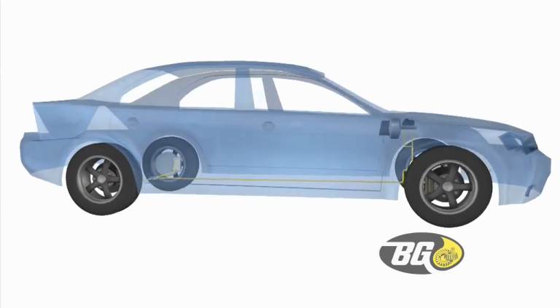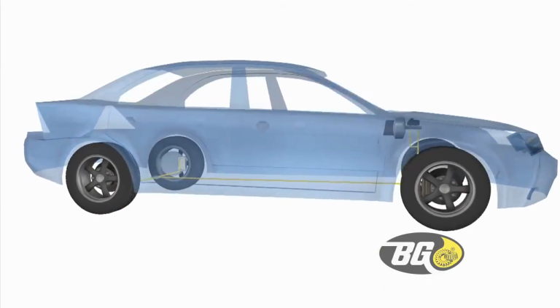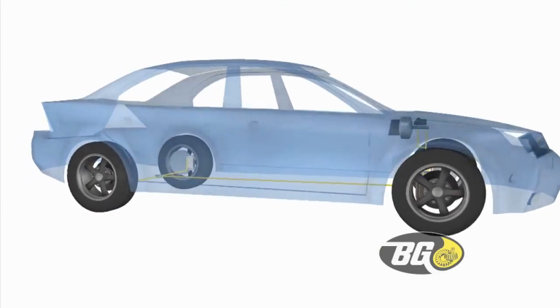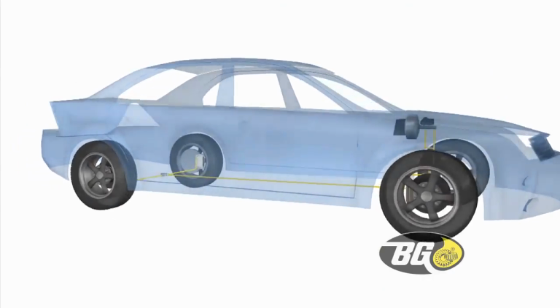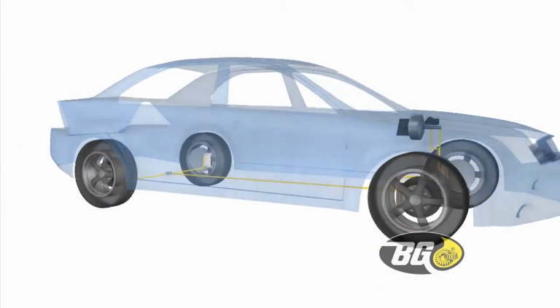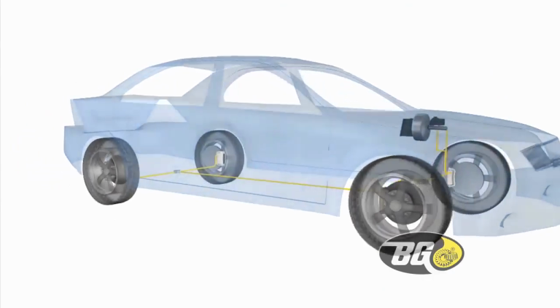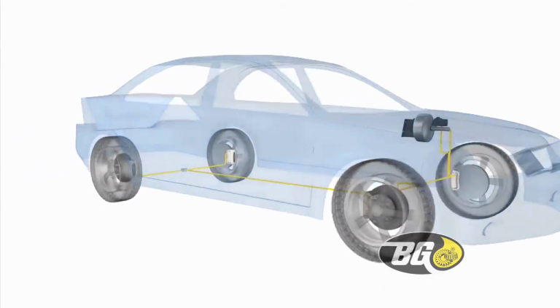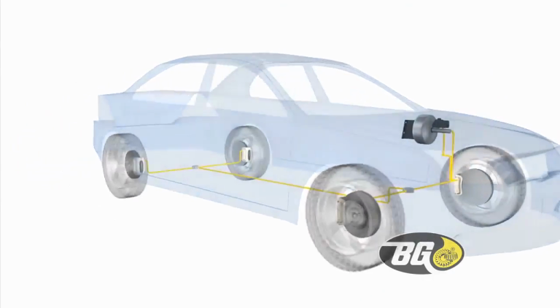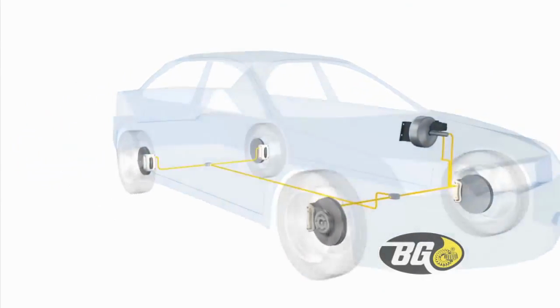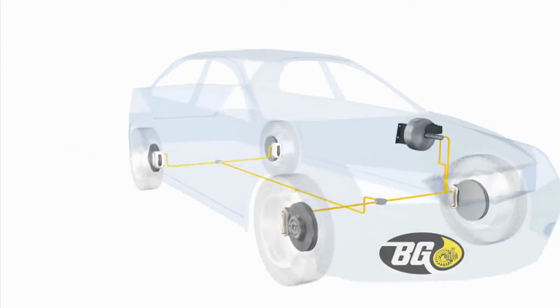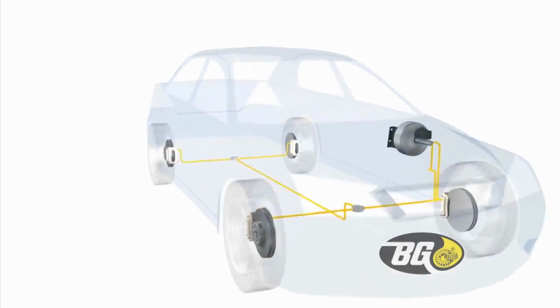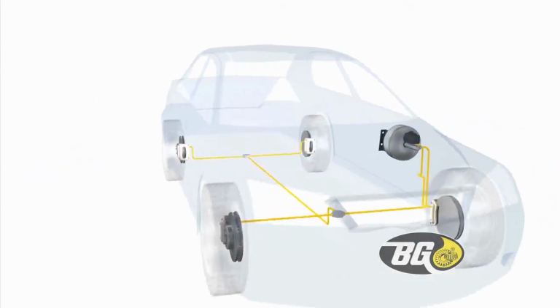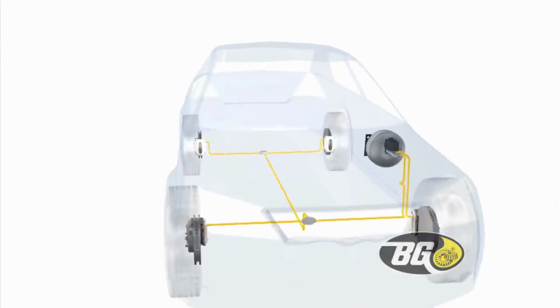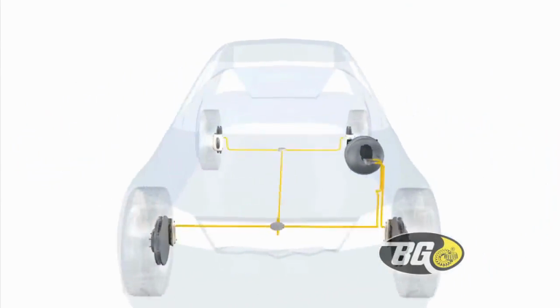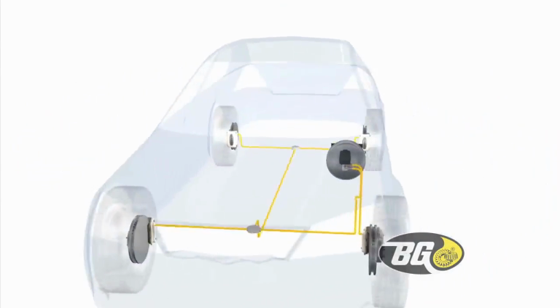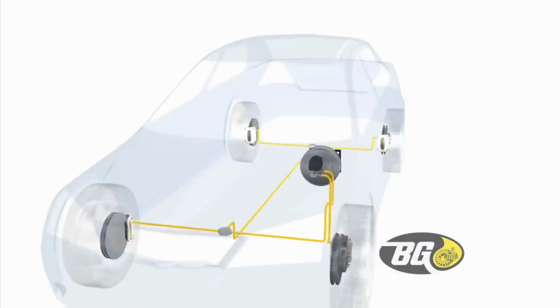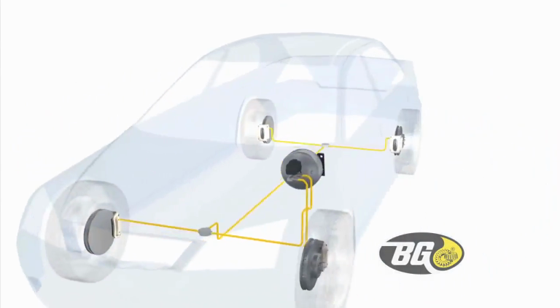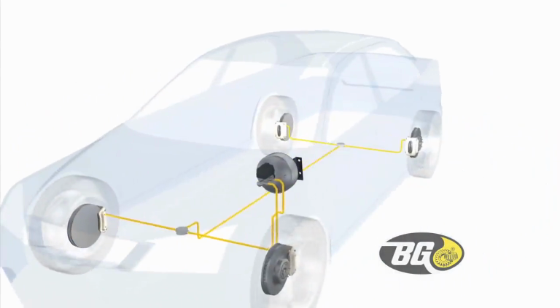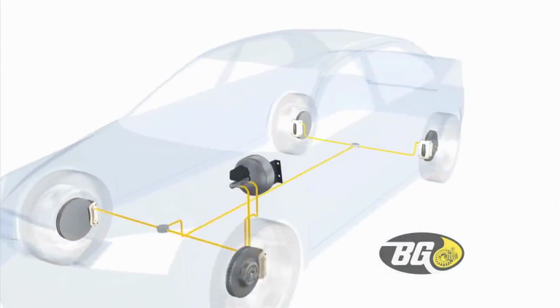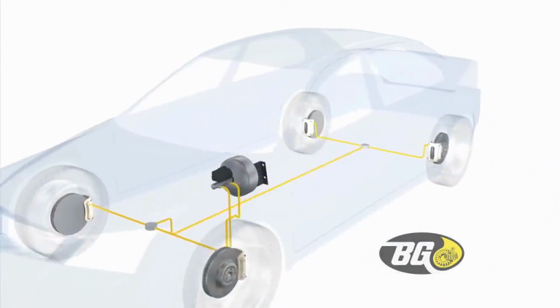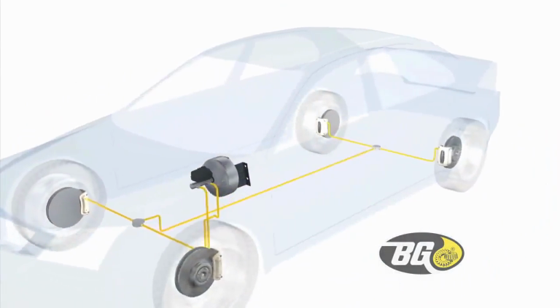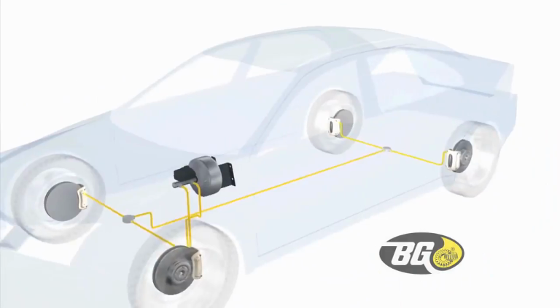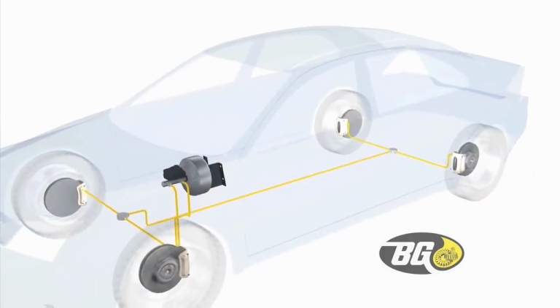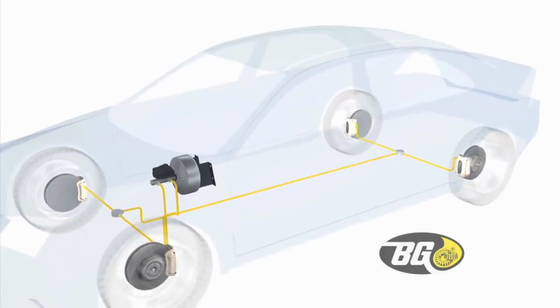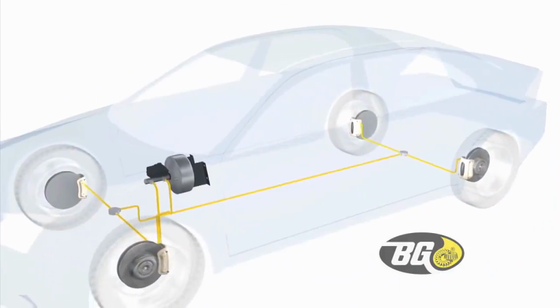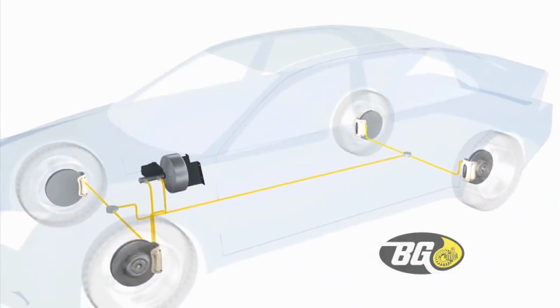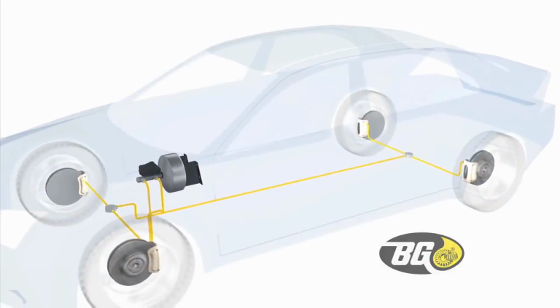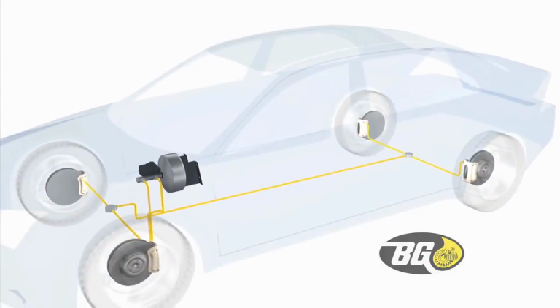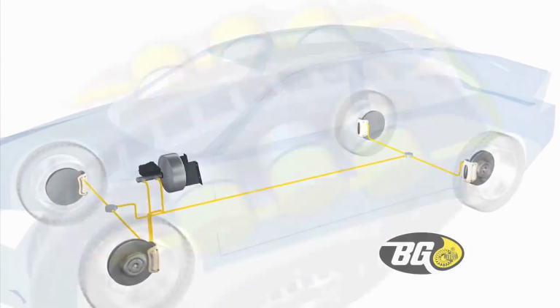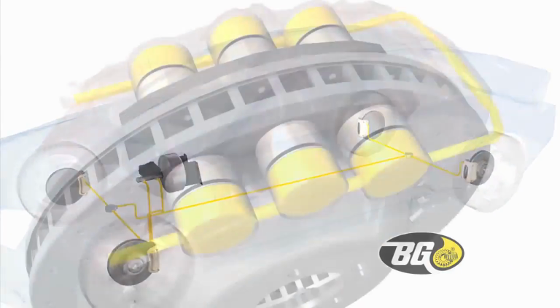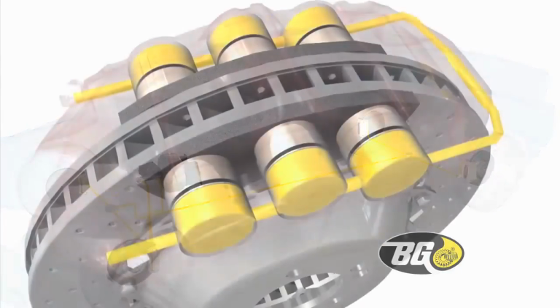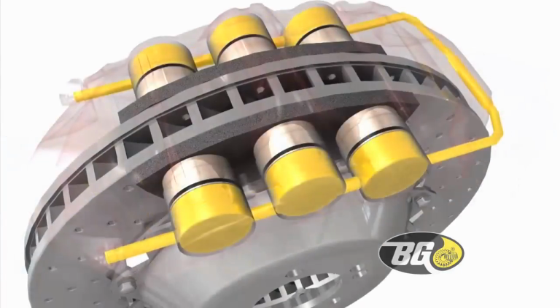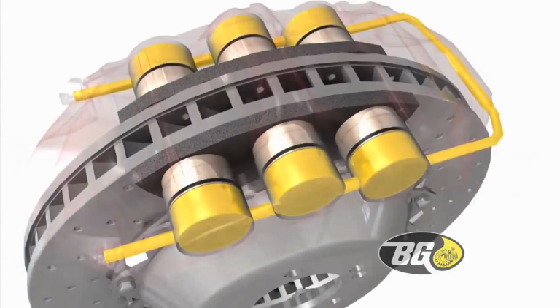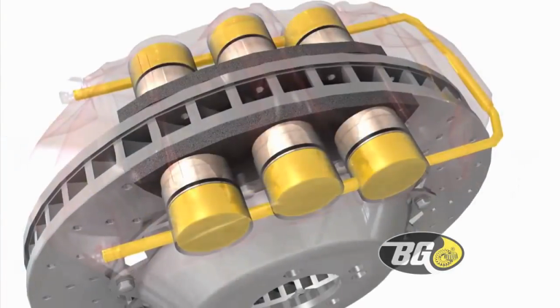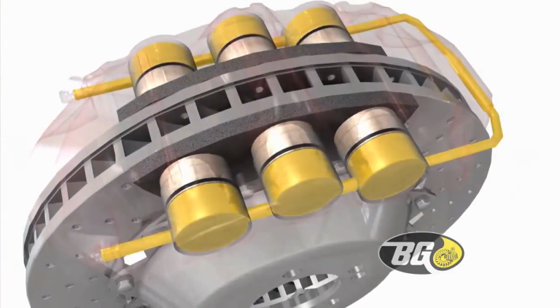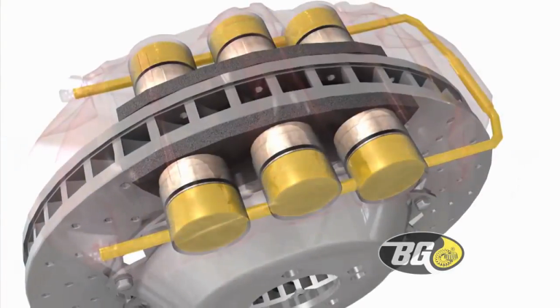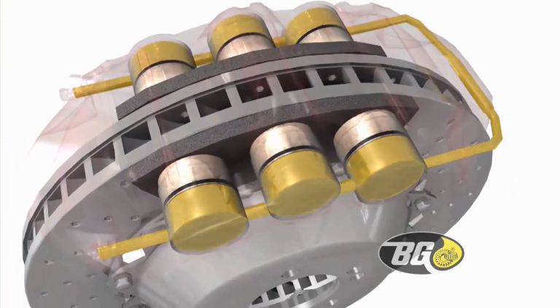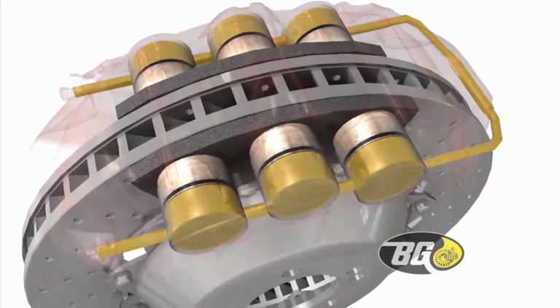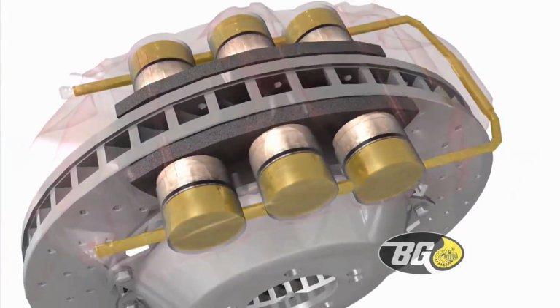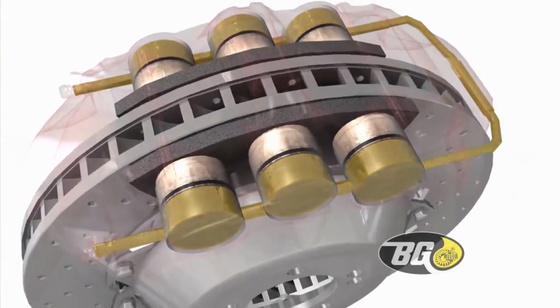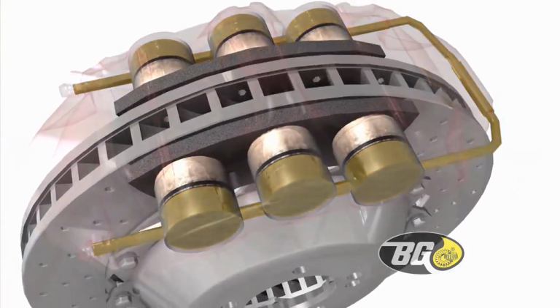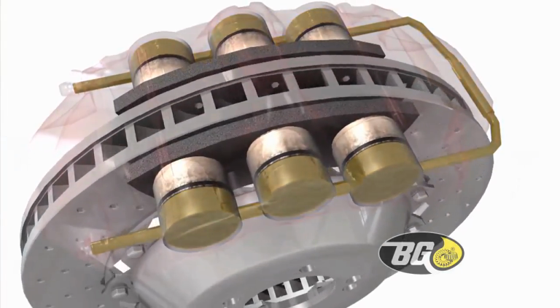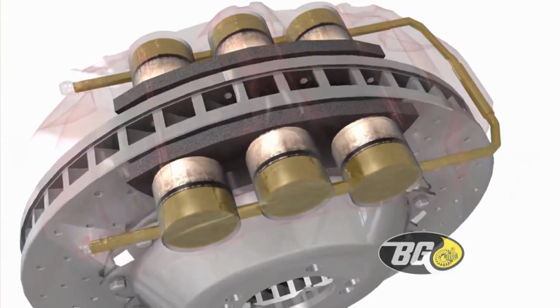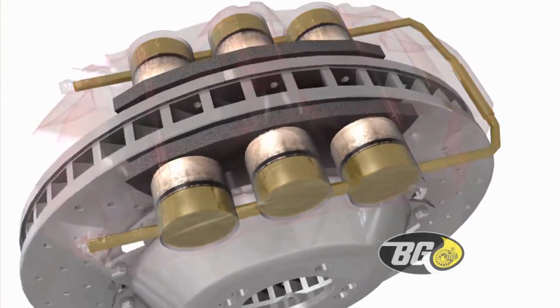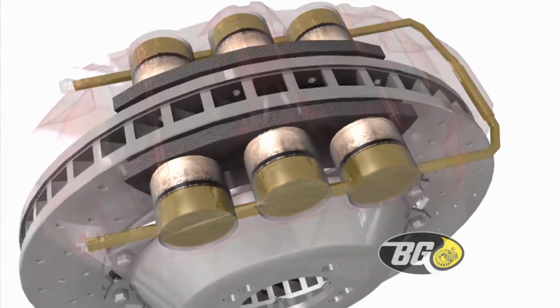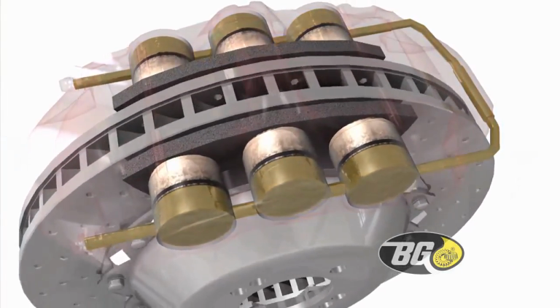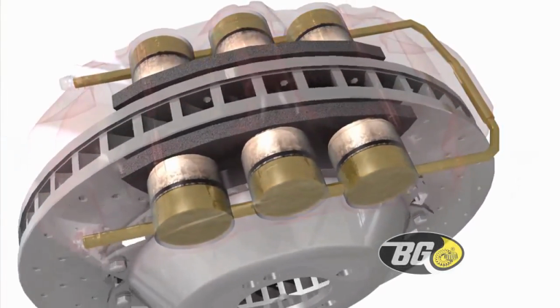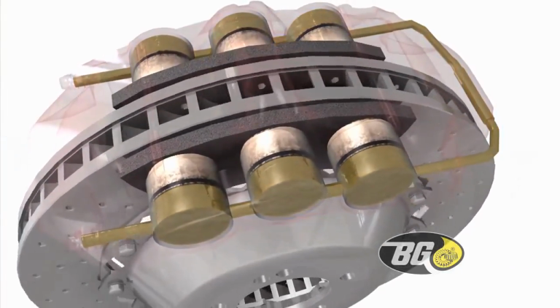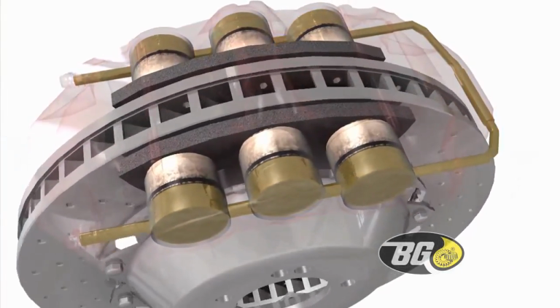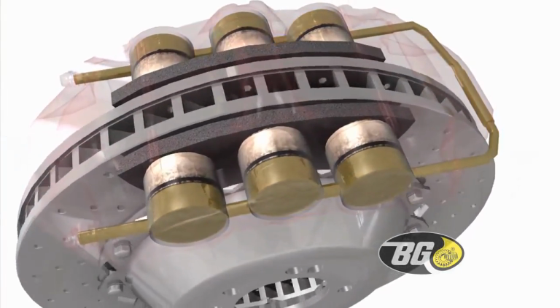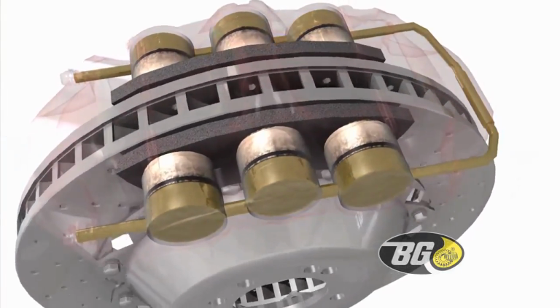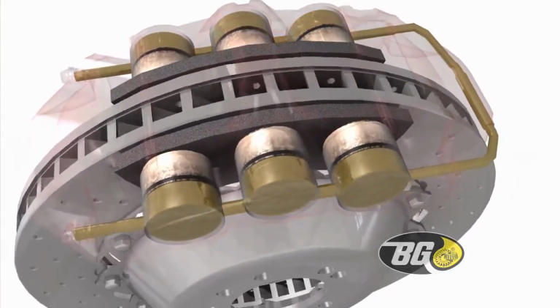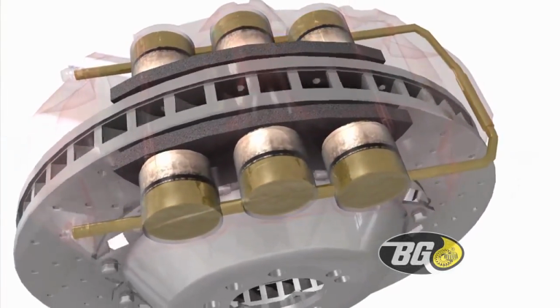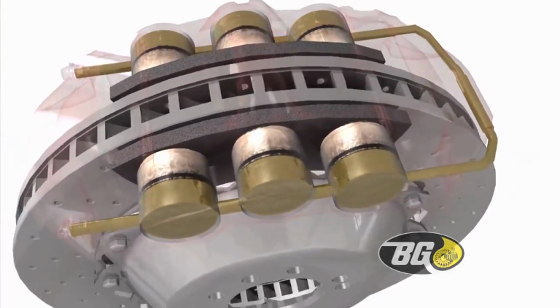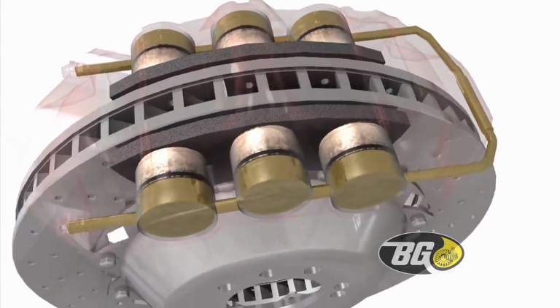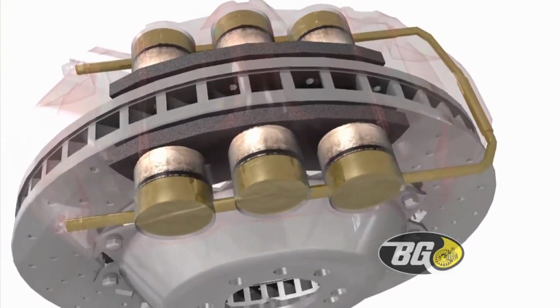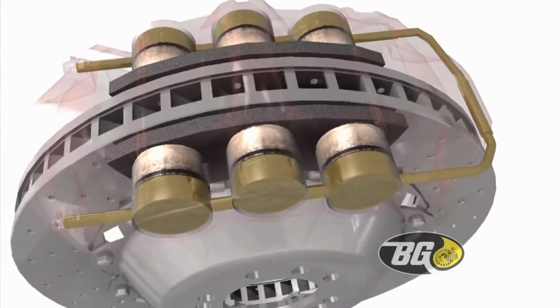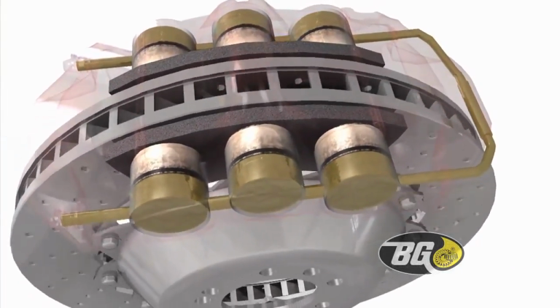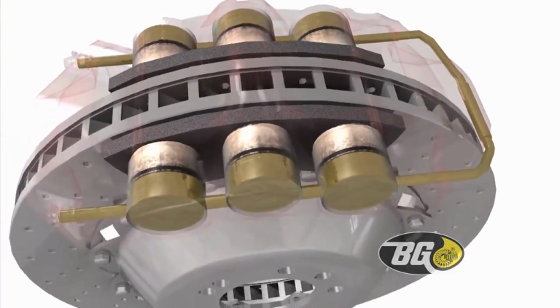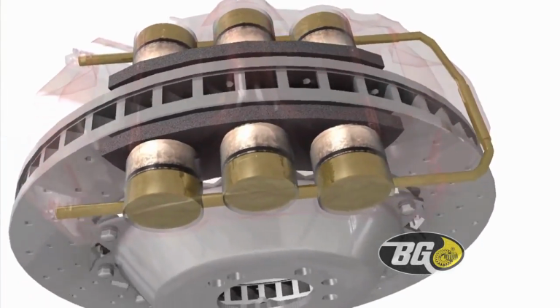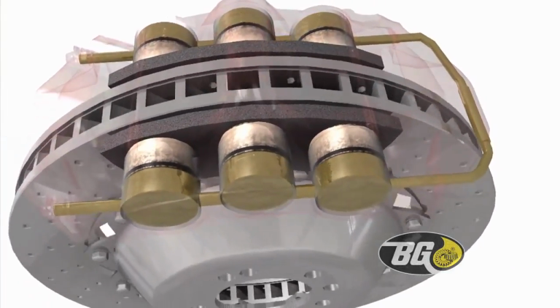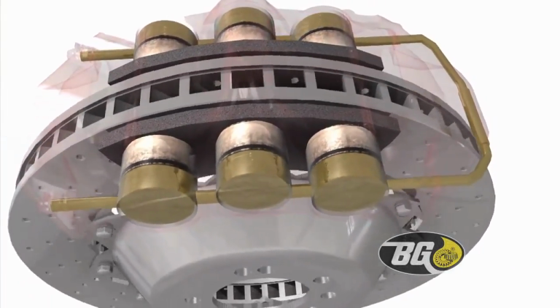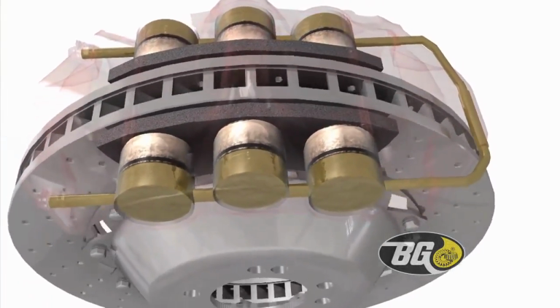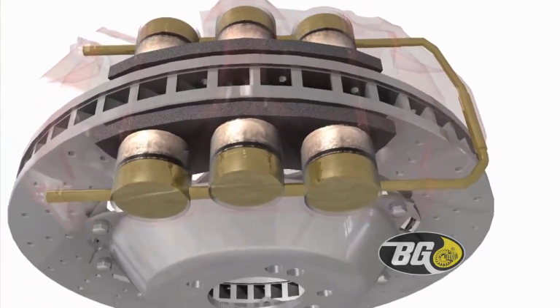Brake fluid attracts moisture, becomes contaminated, and compromises braking performance that may require caliper replacement.